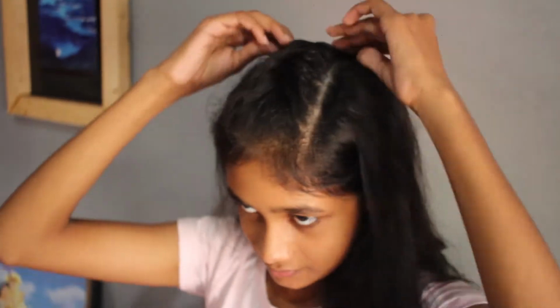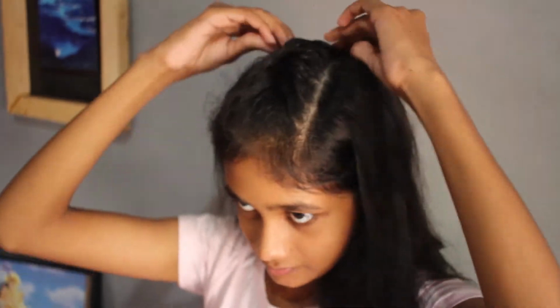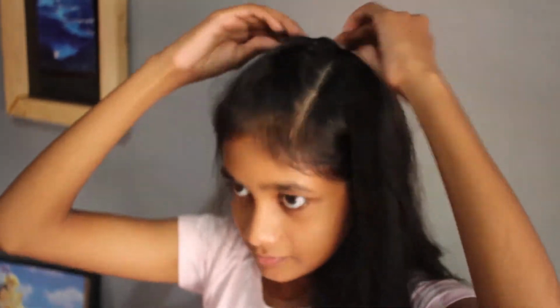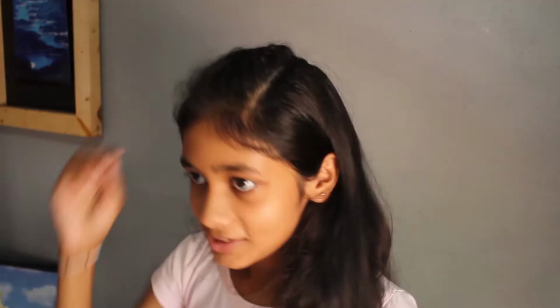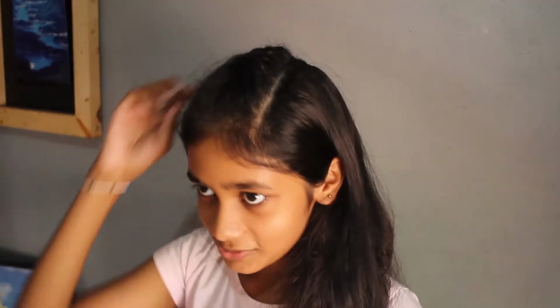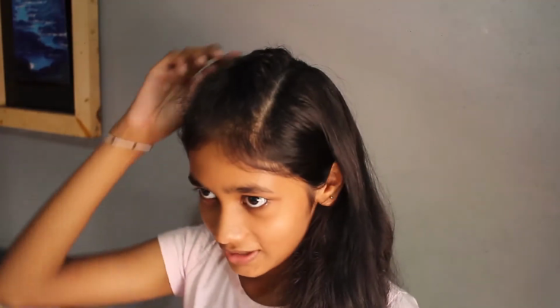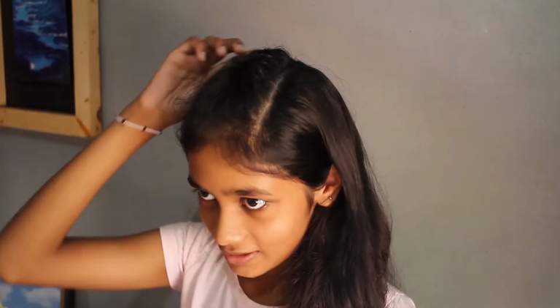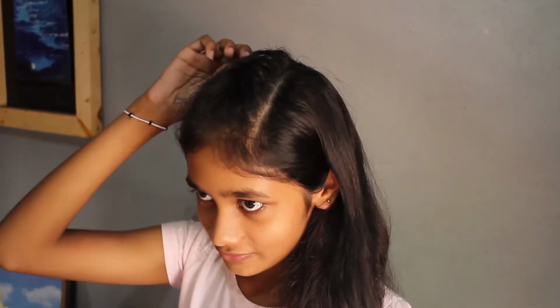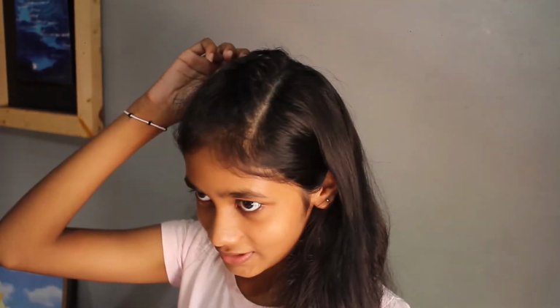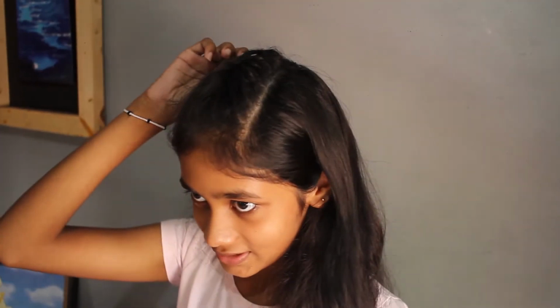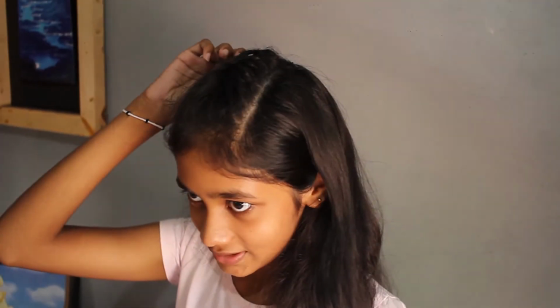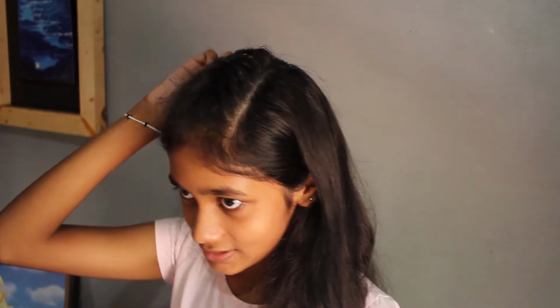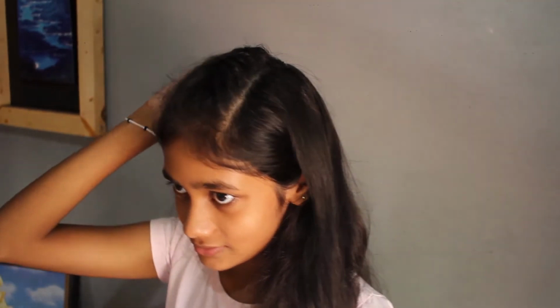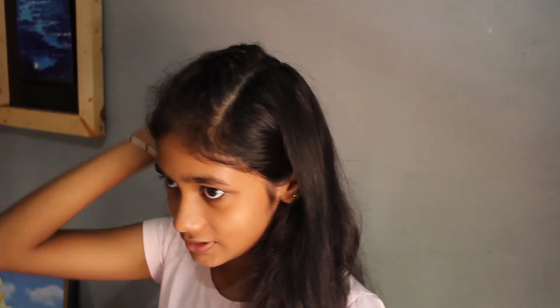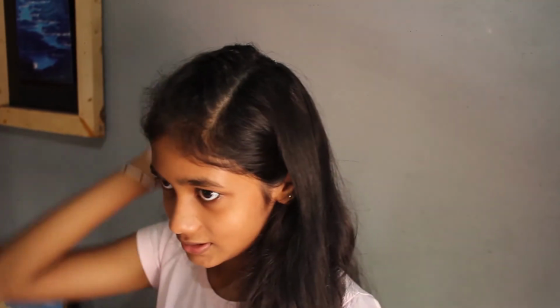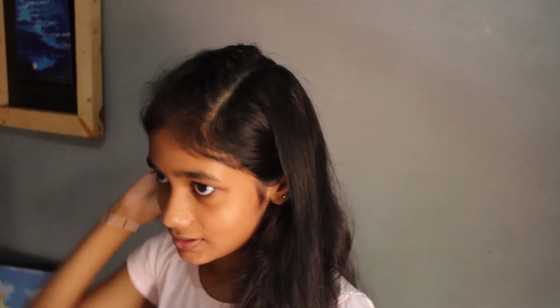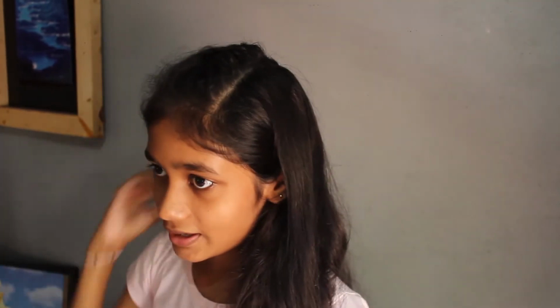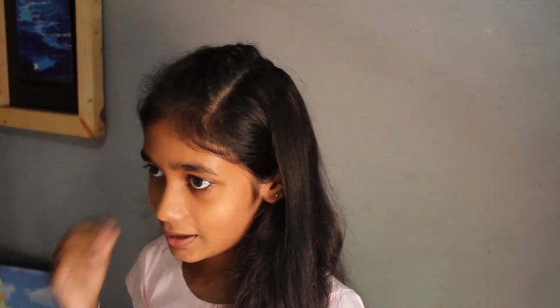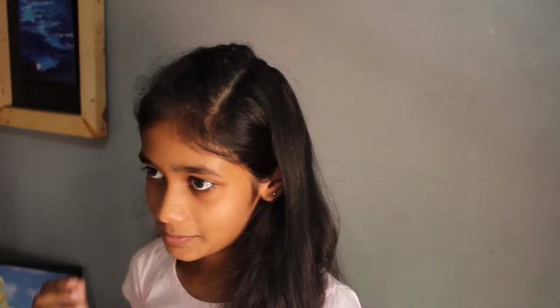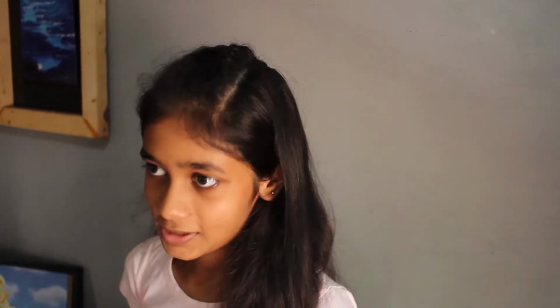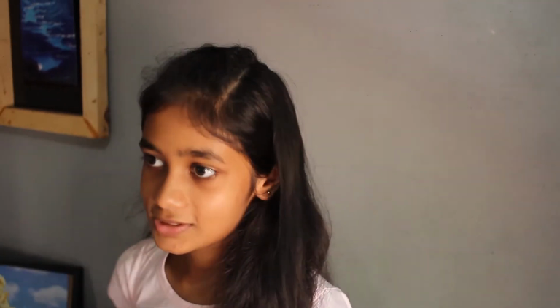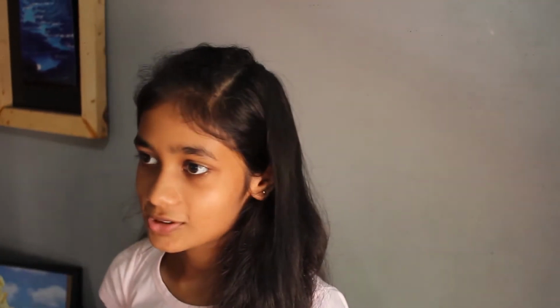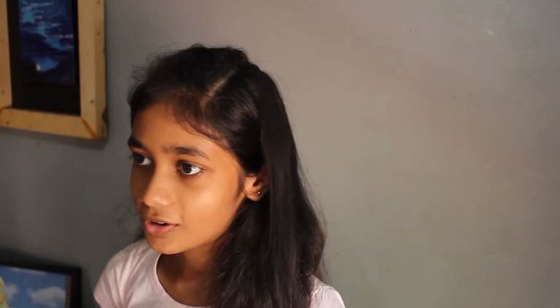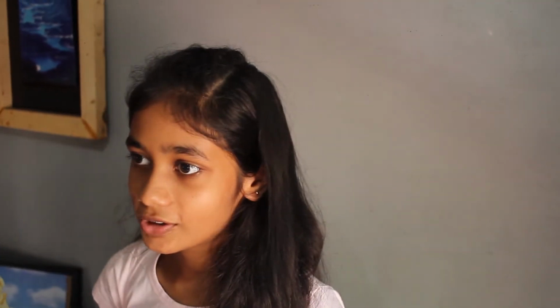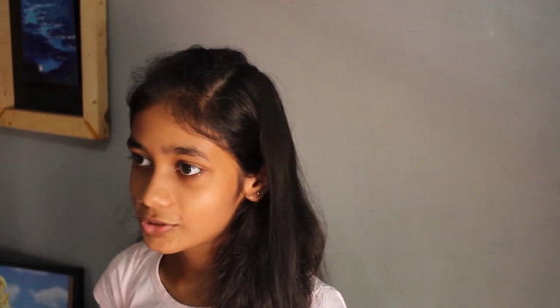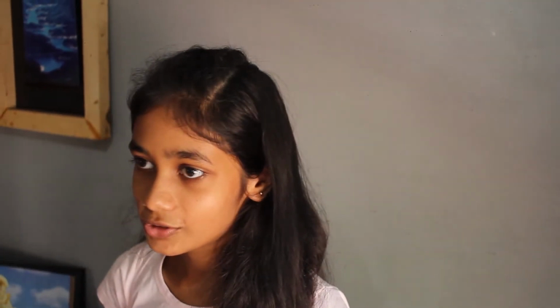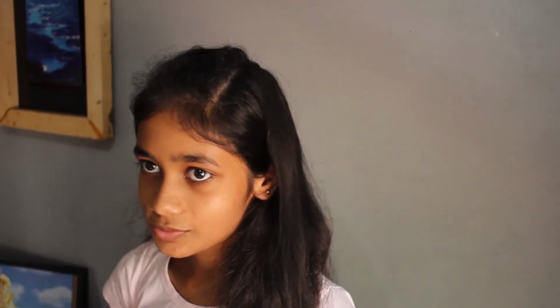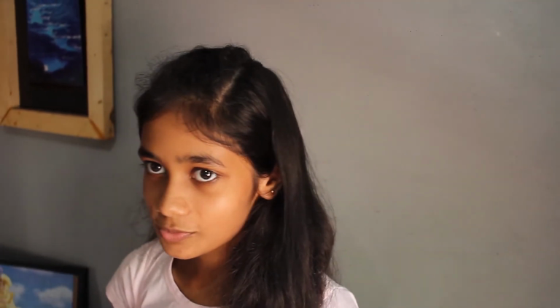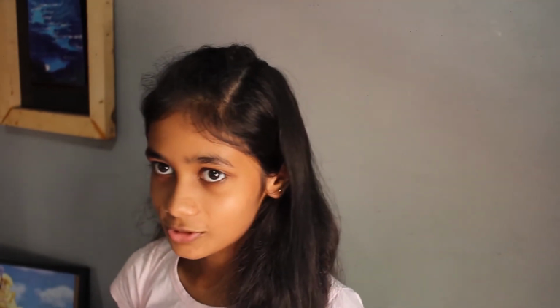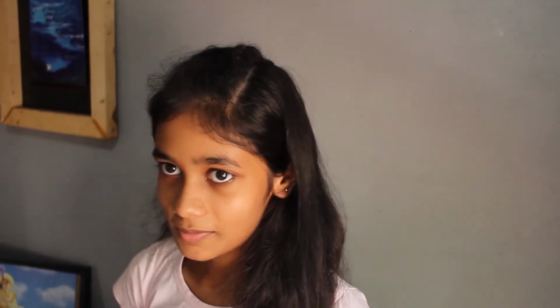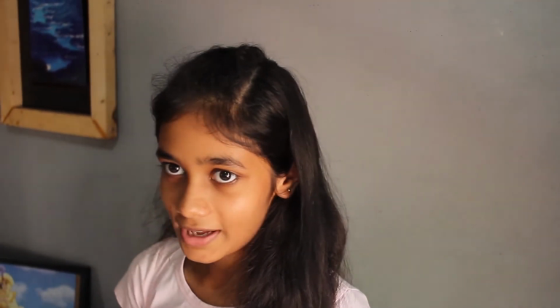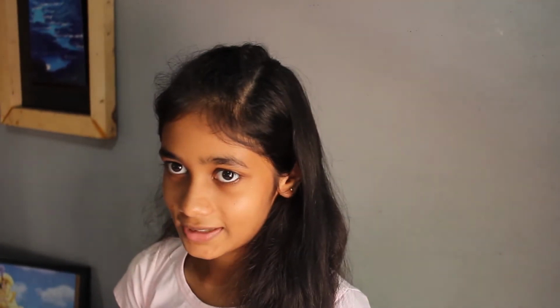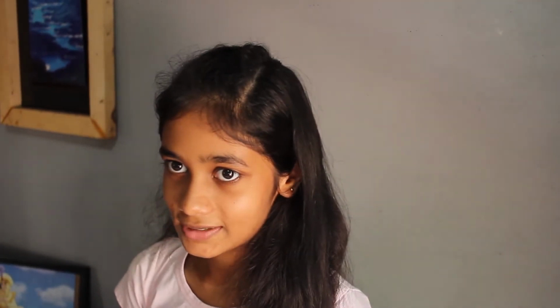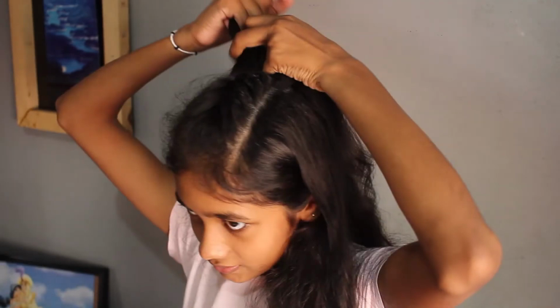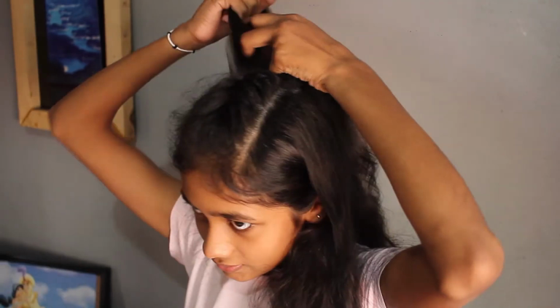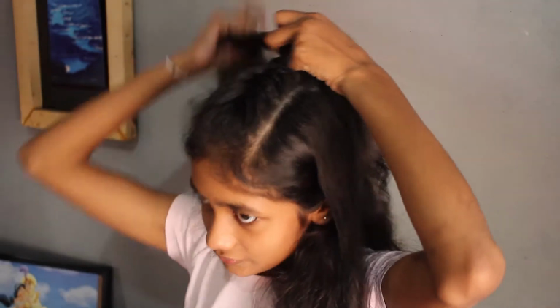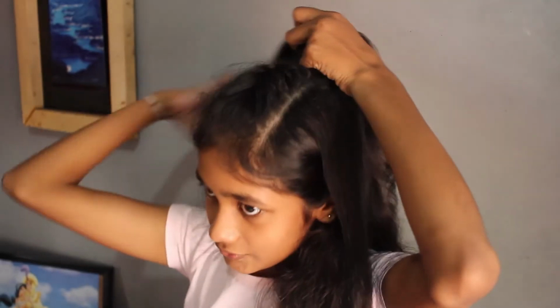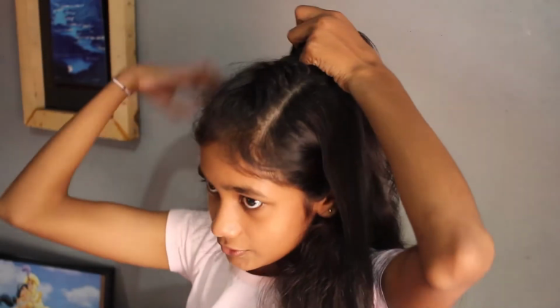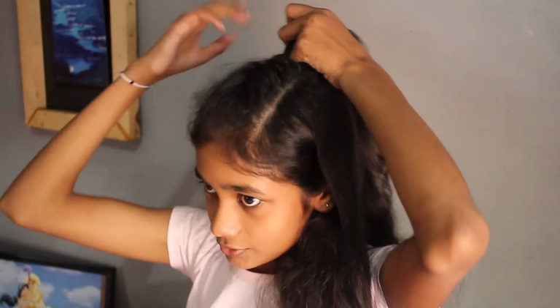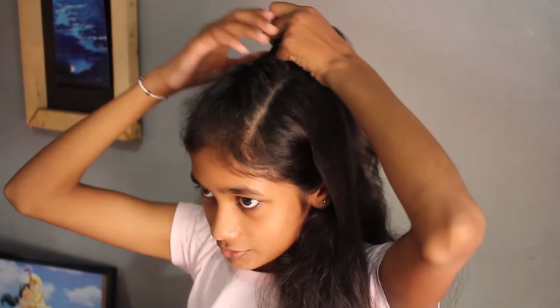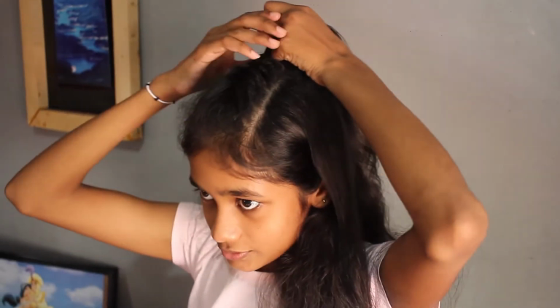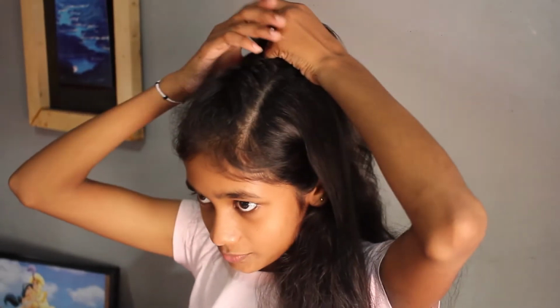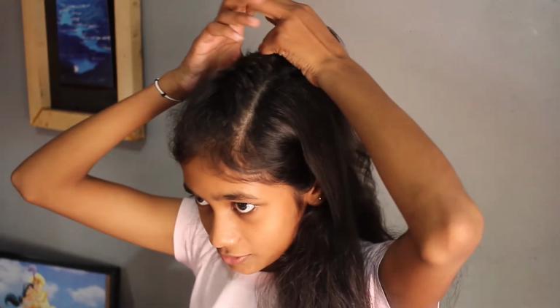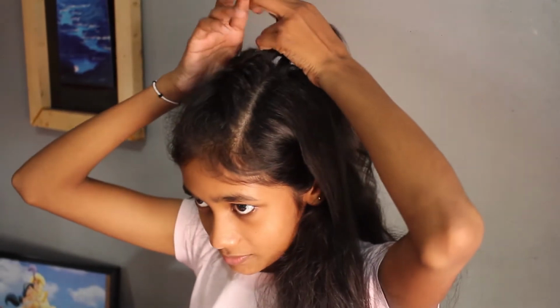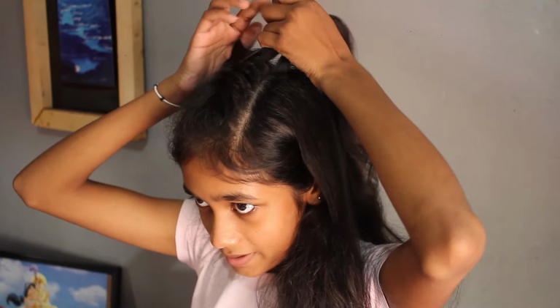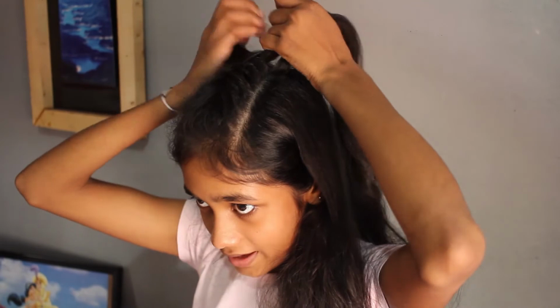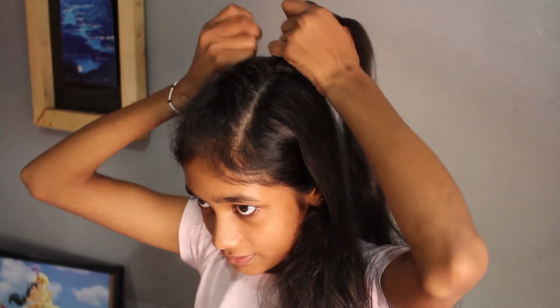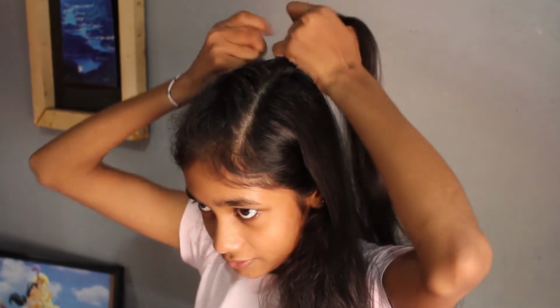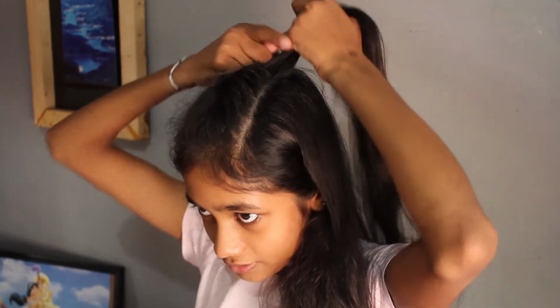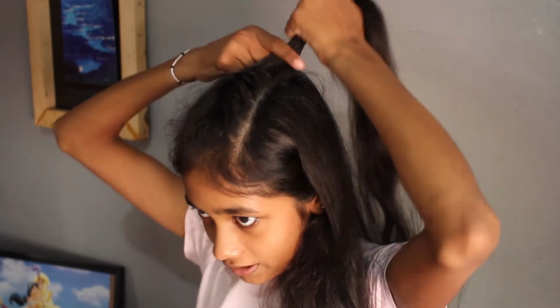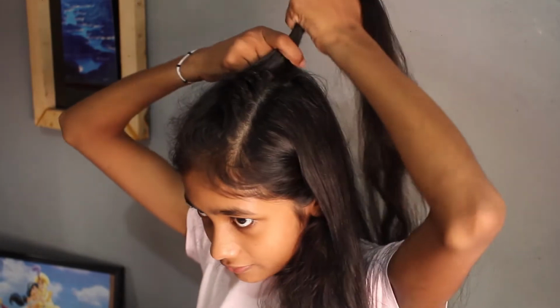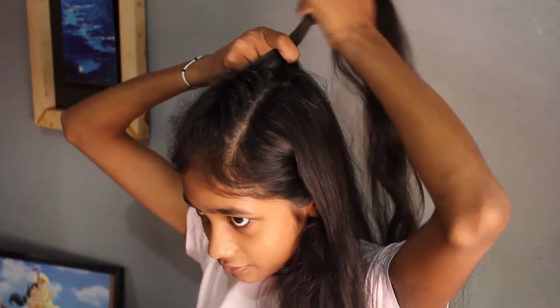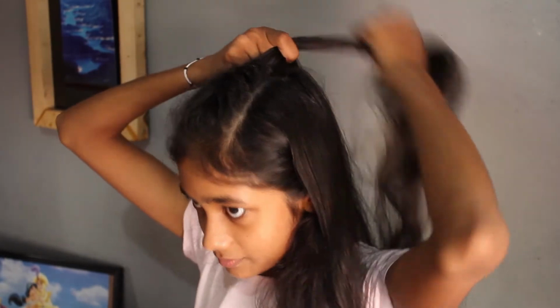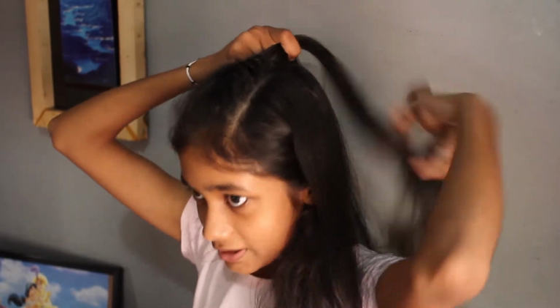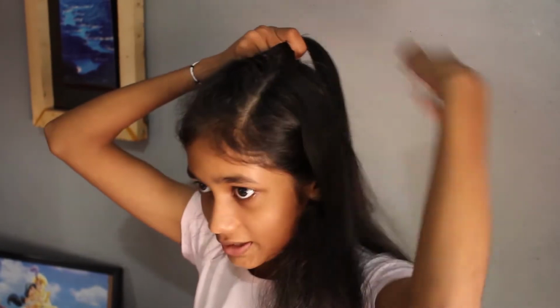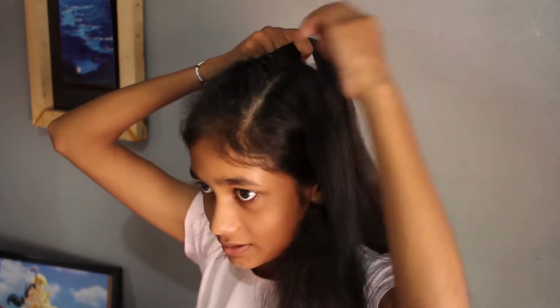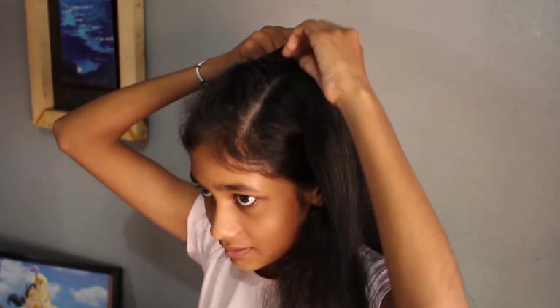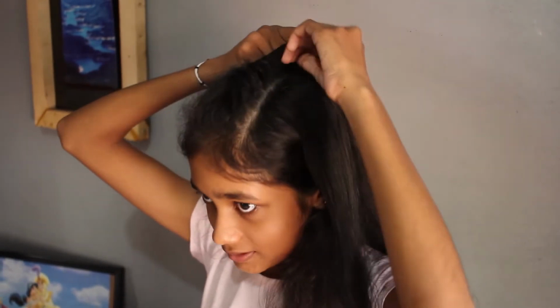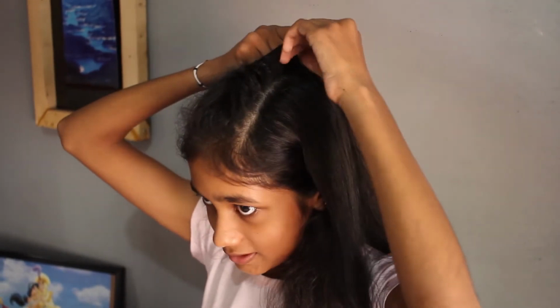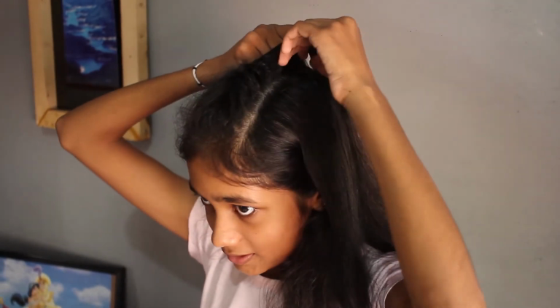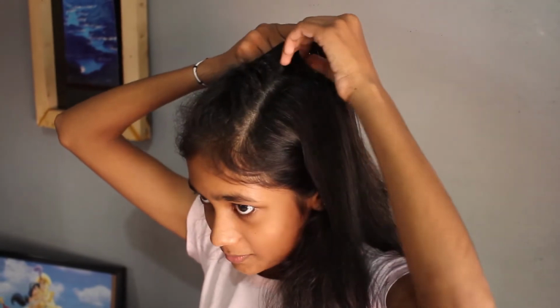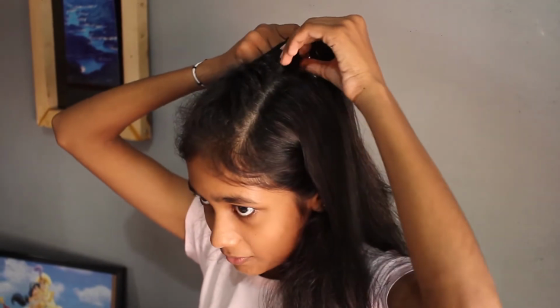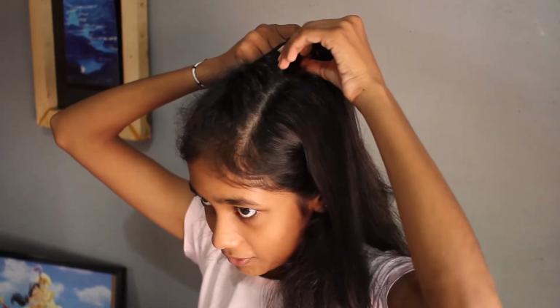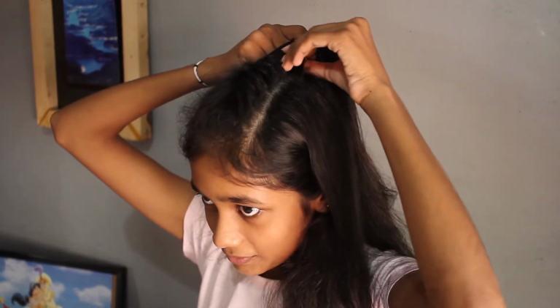You can fit this with hair pins or use a bull band. If you use a bull band, you have to braid a little more.